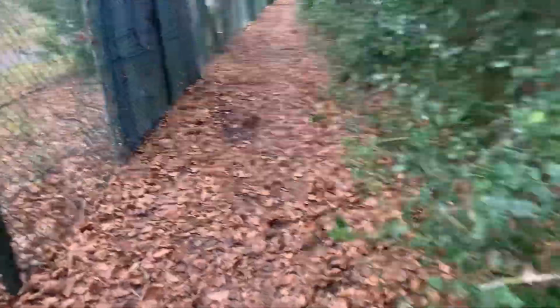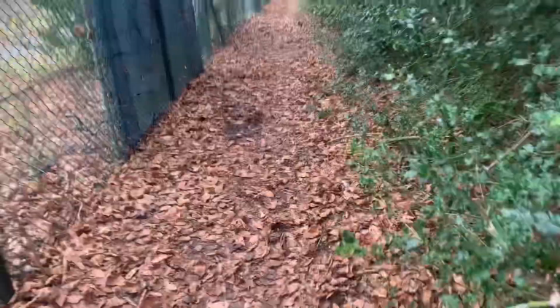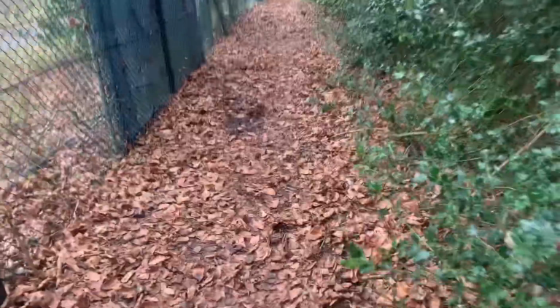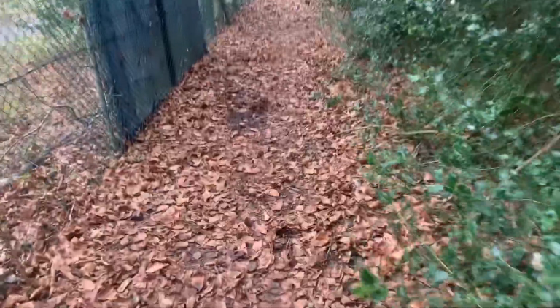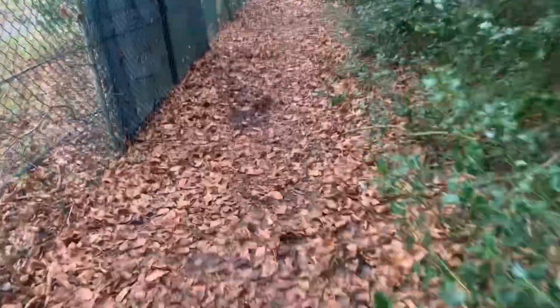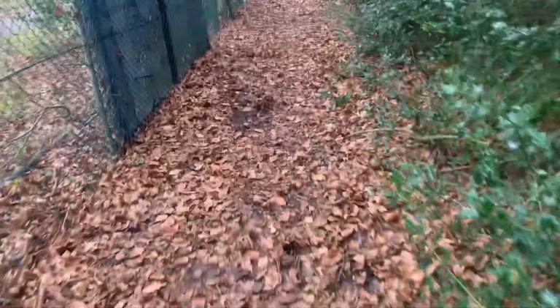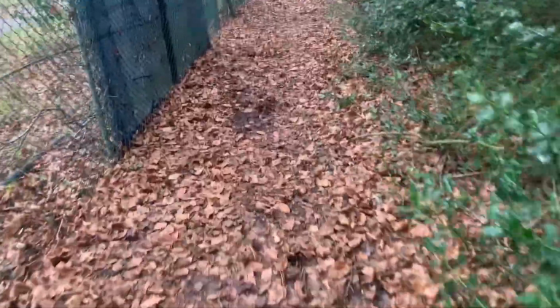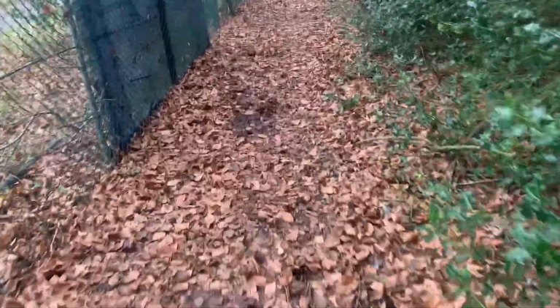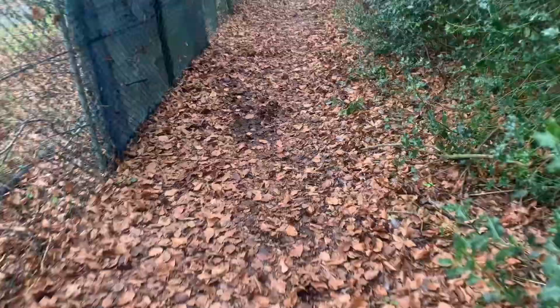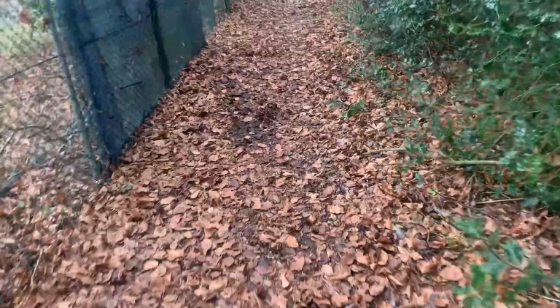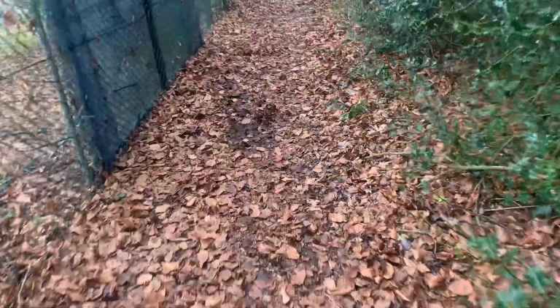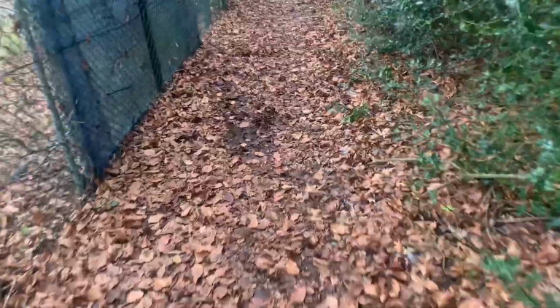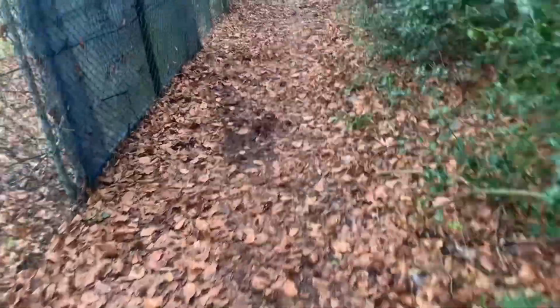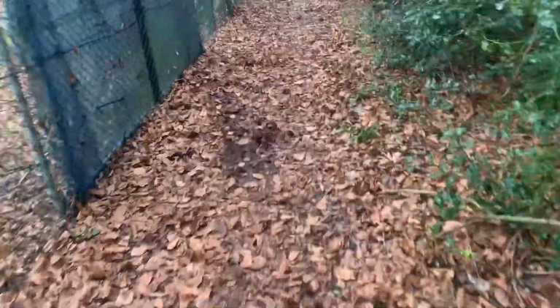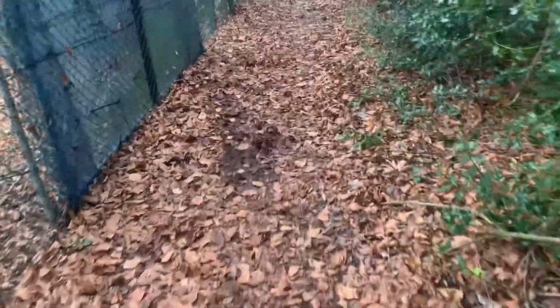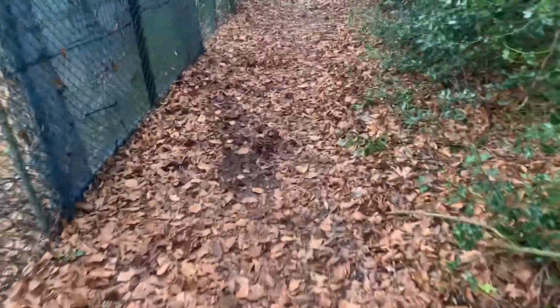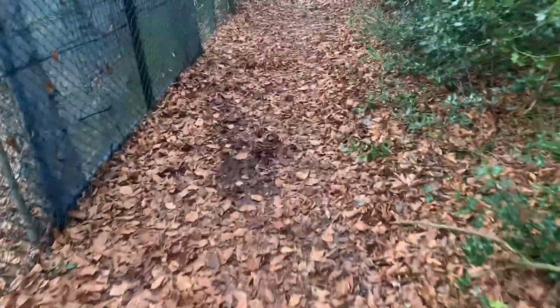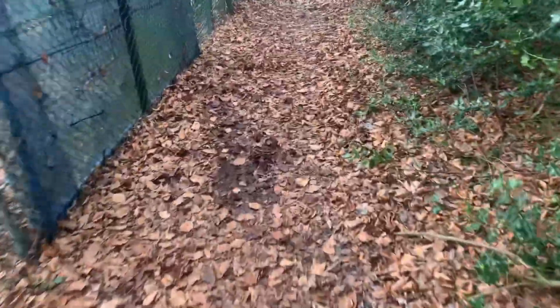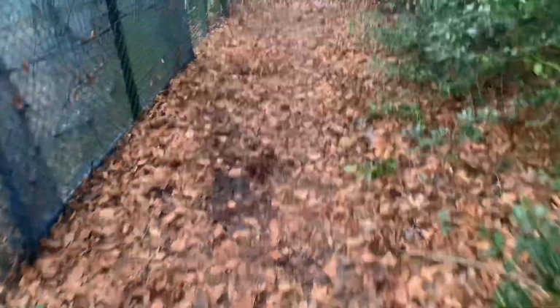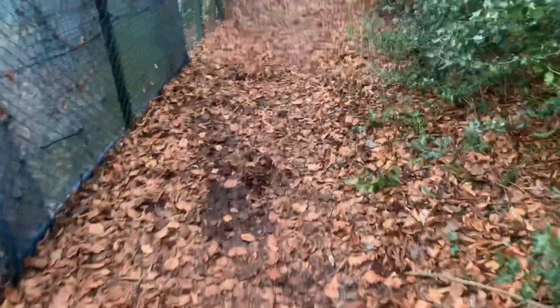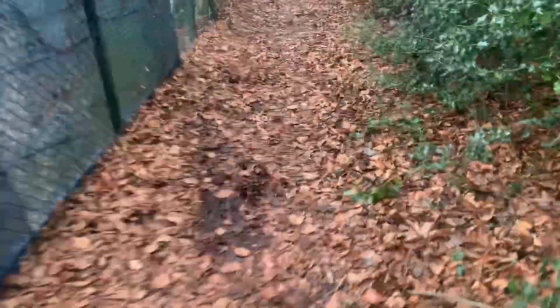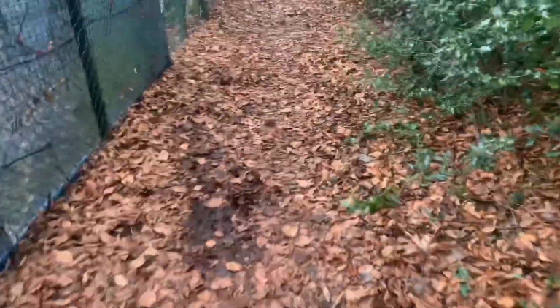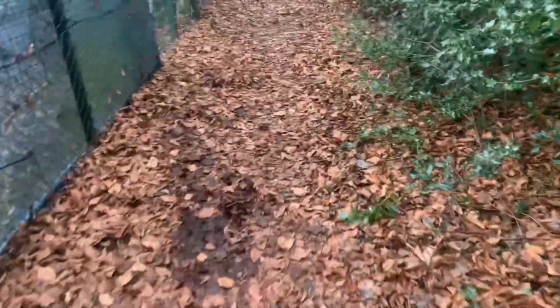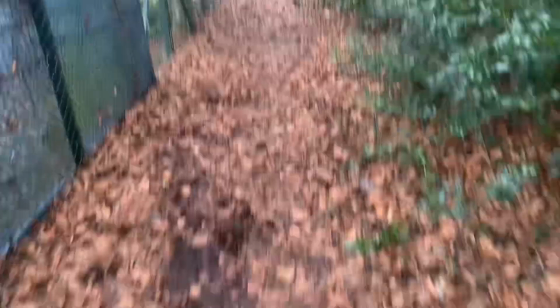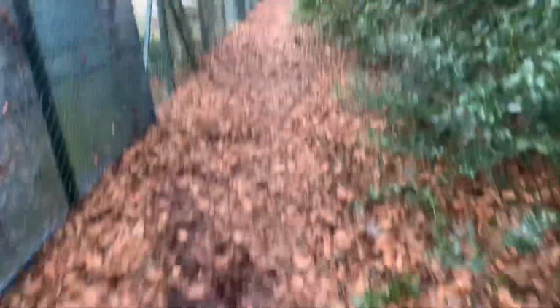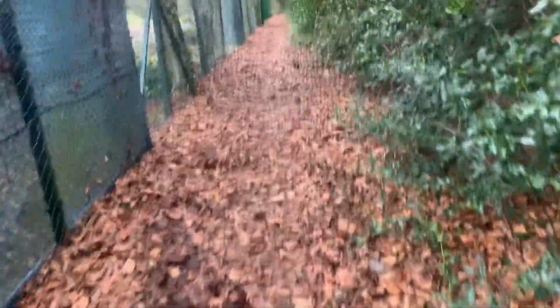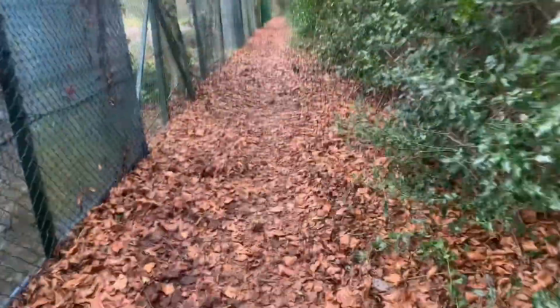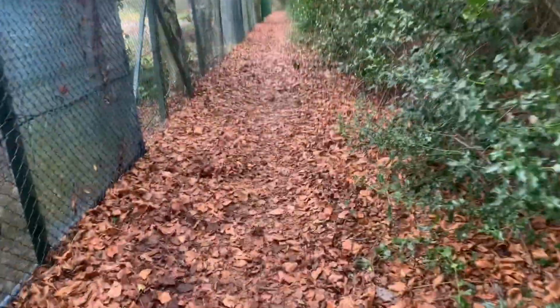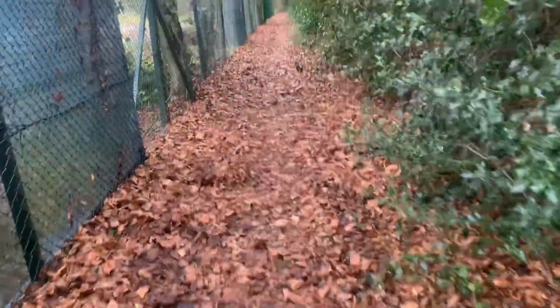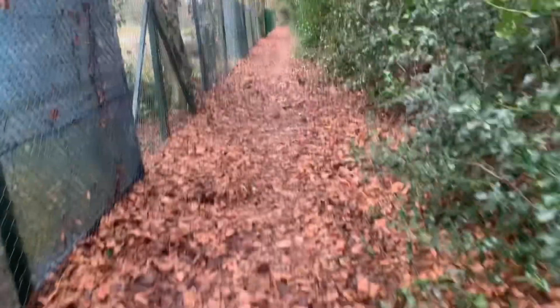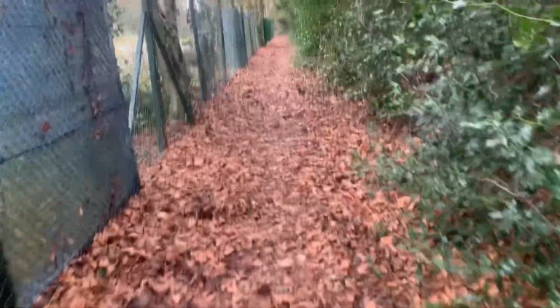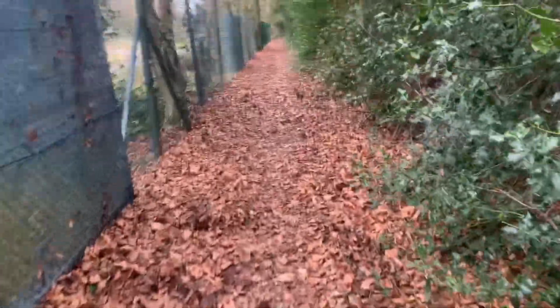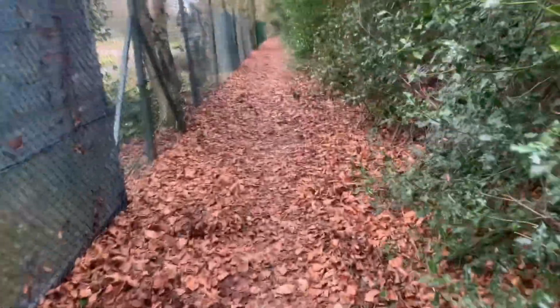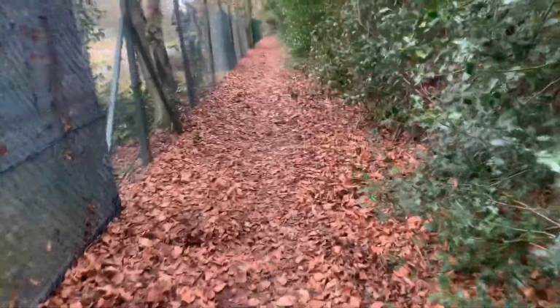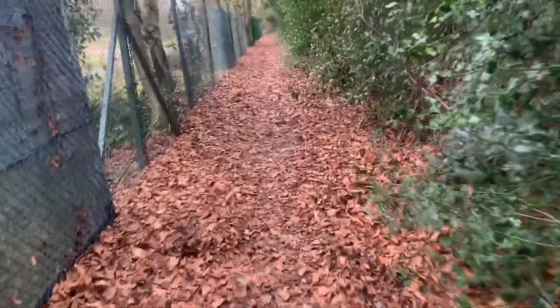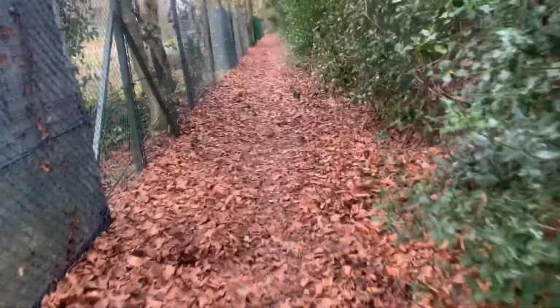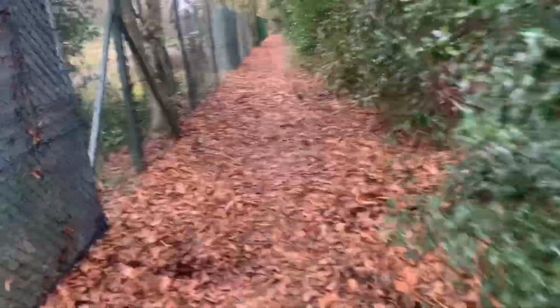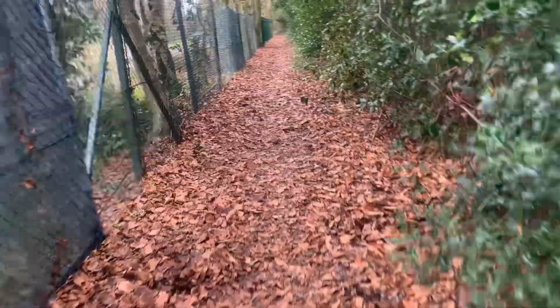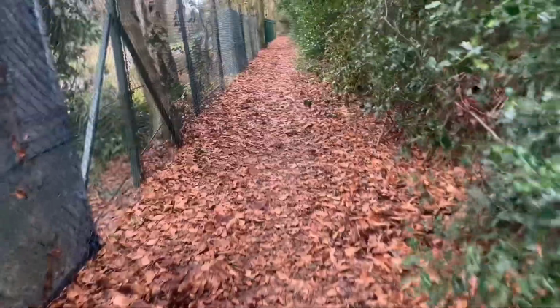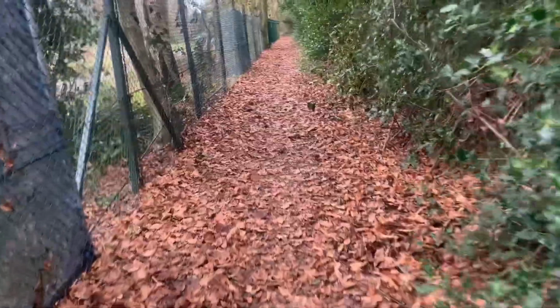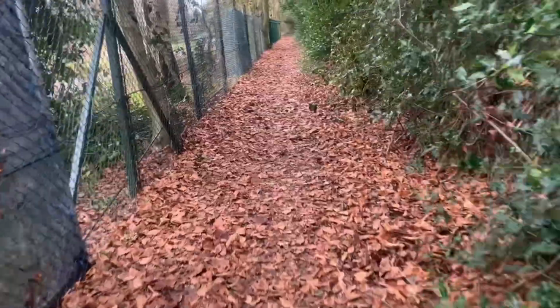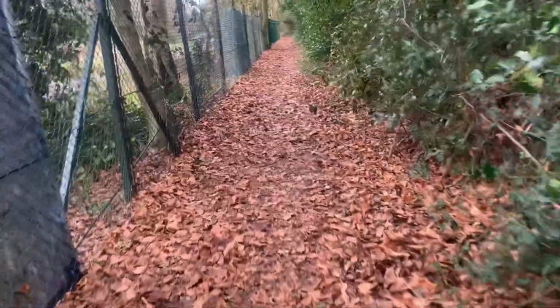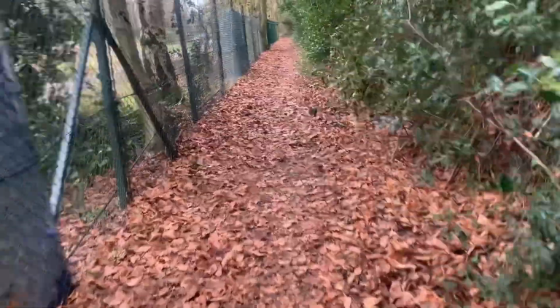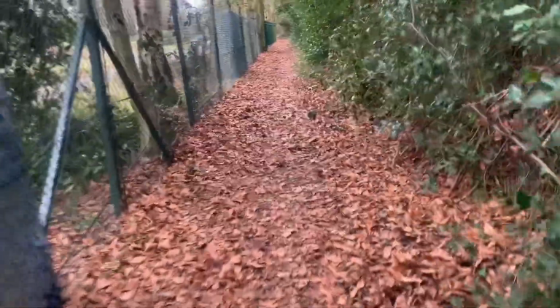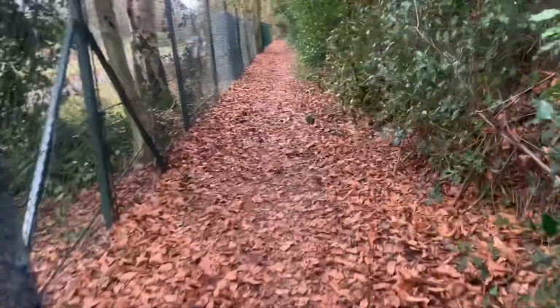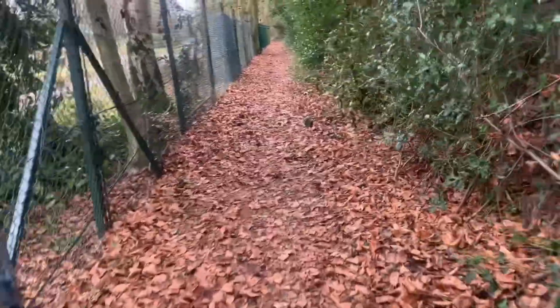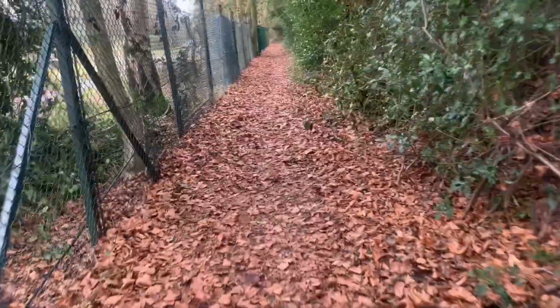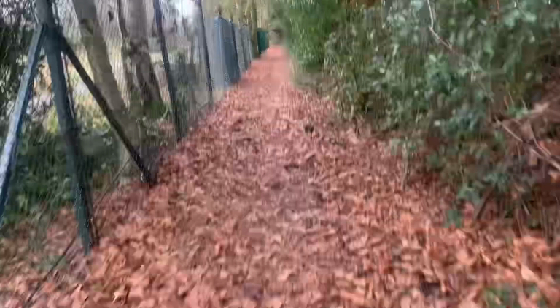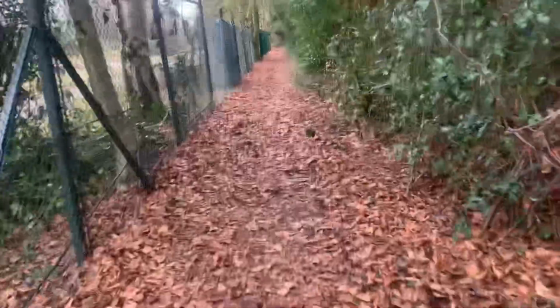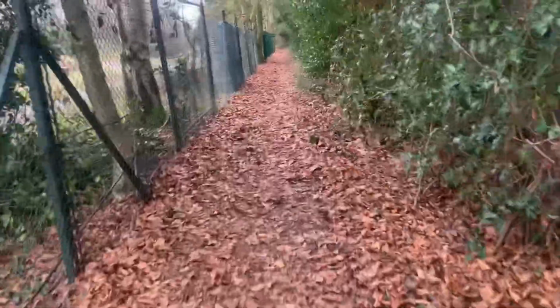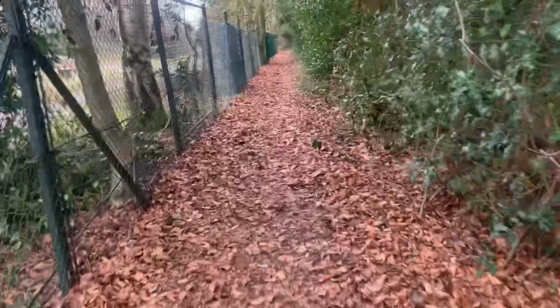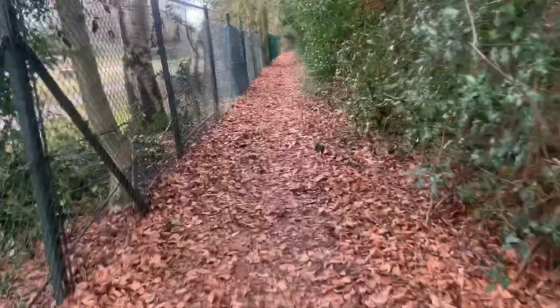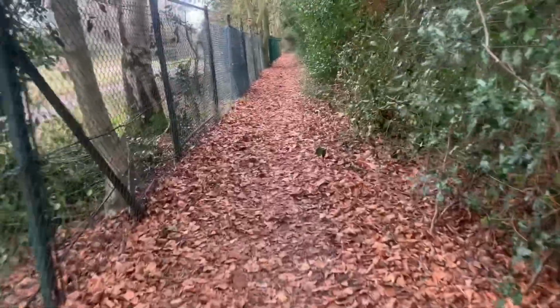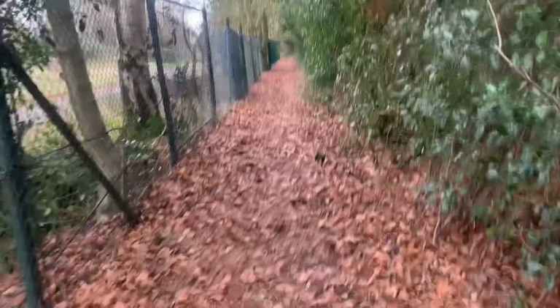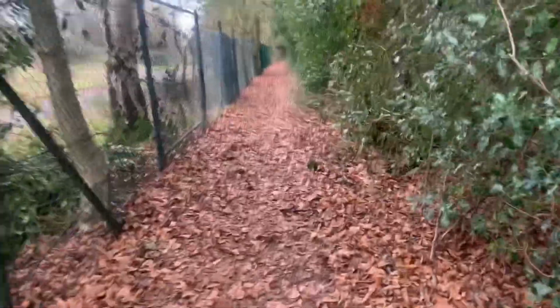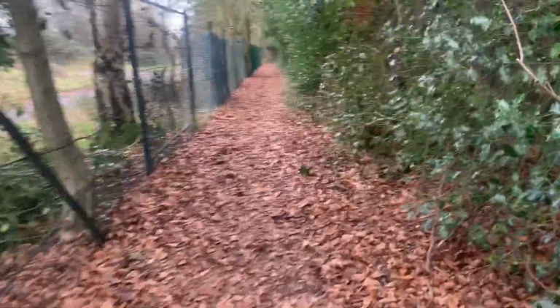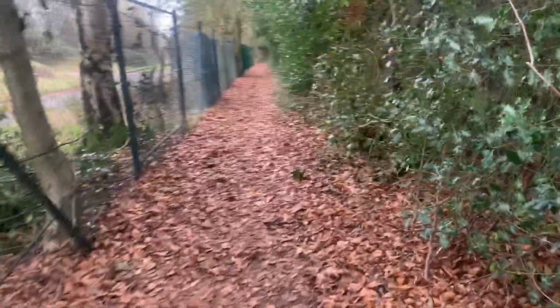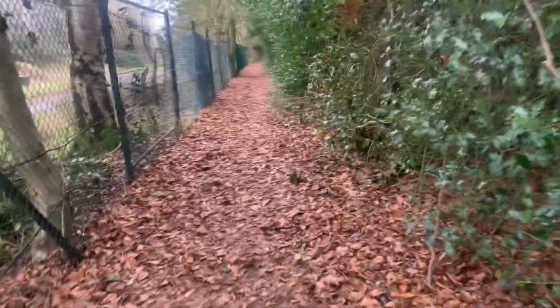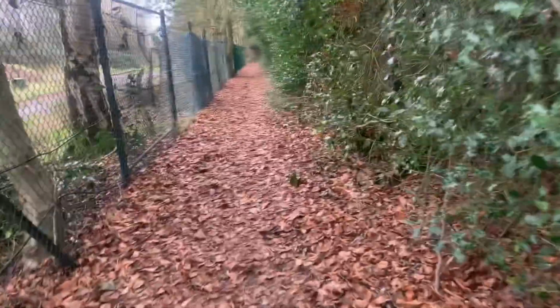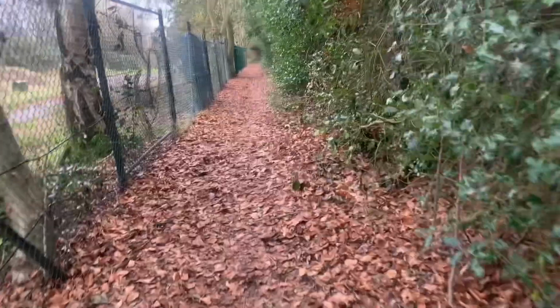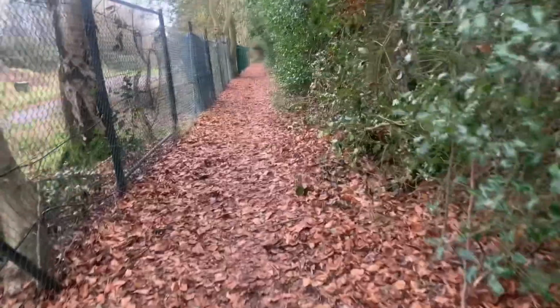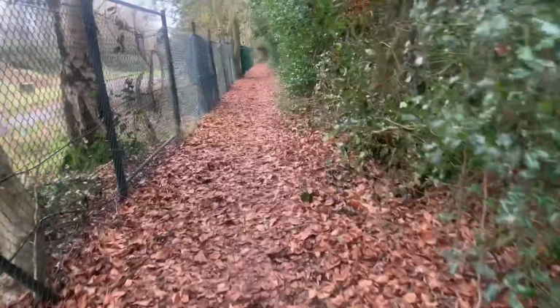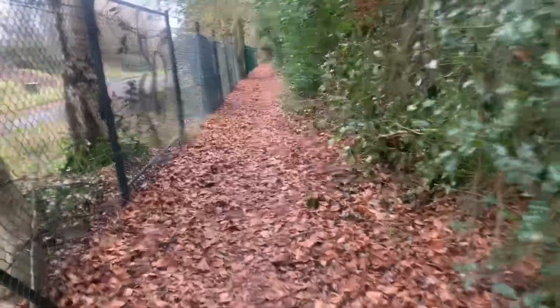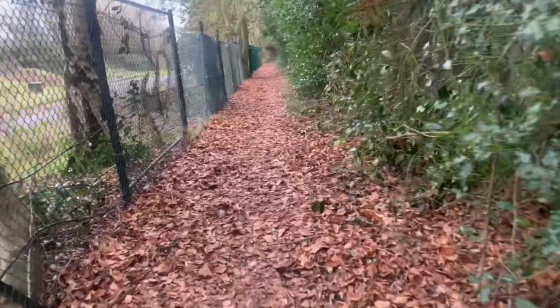It's very leafy down here. At least it's not muddy today — well, it is a little bit muddy but nowhere near as muddy as normal.